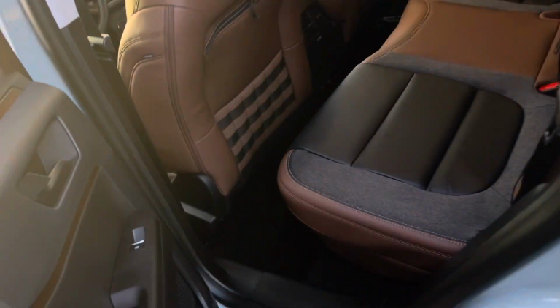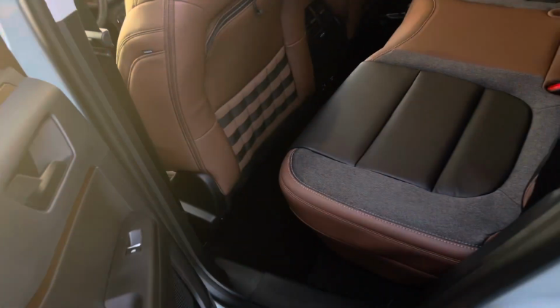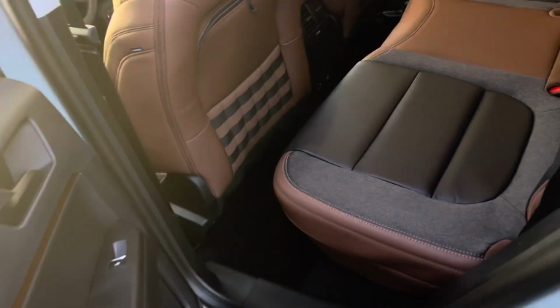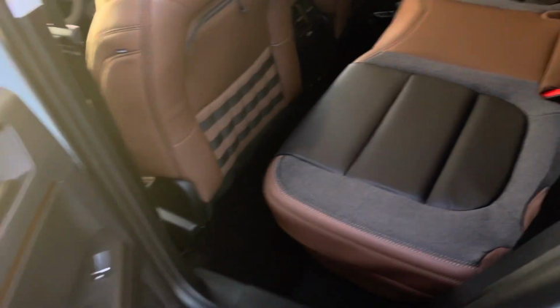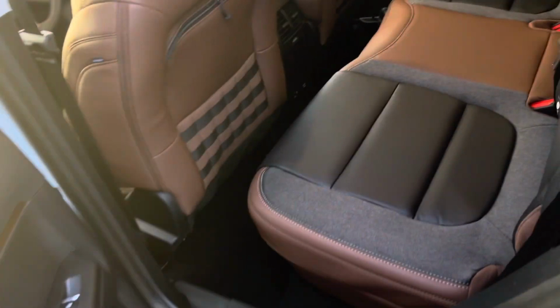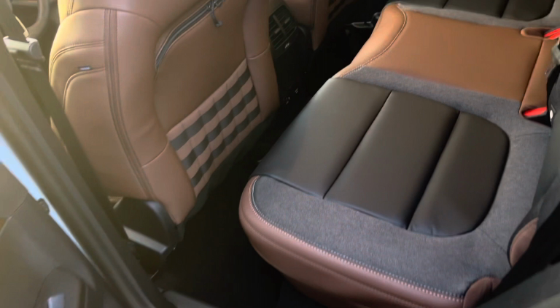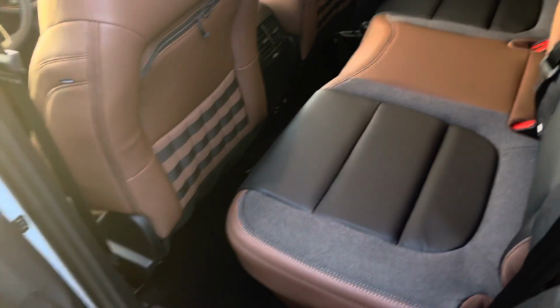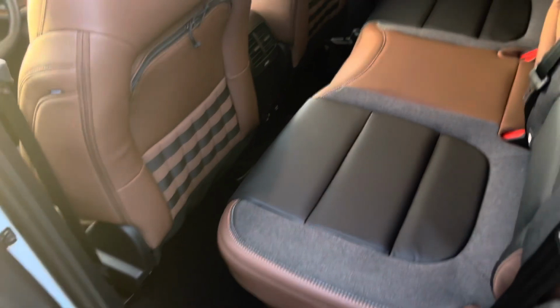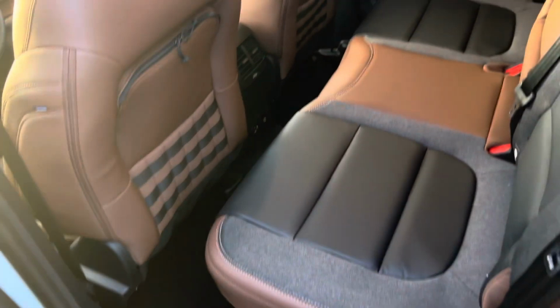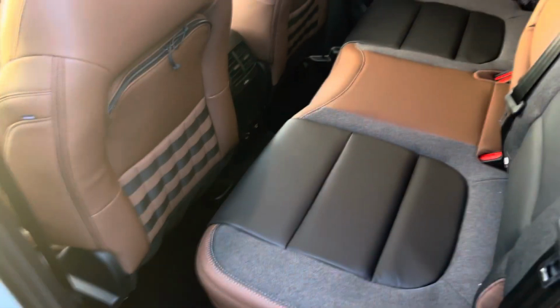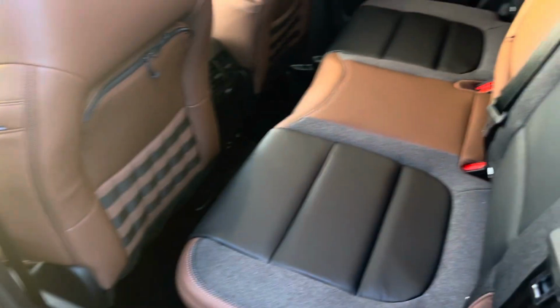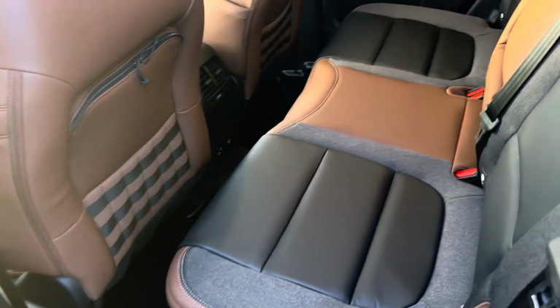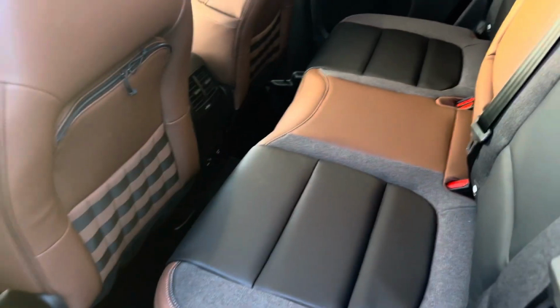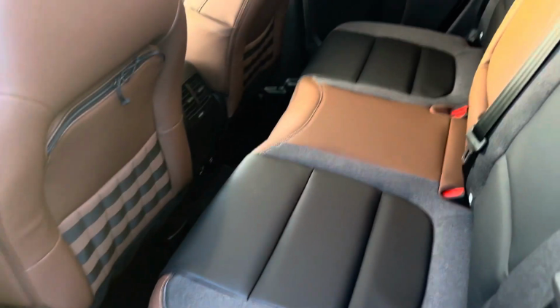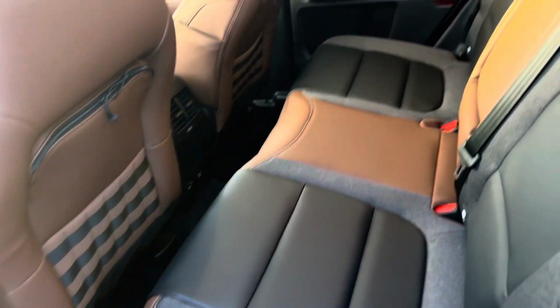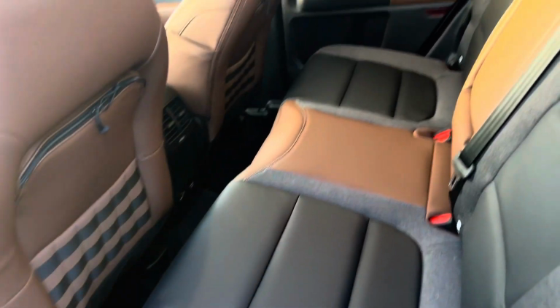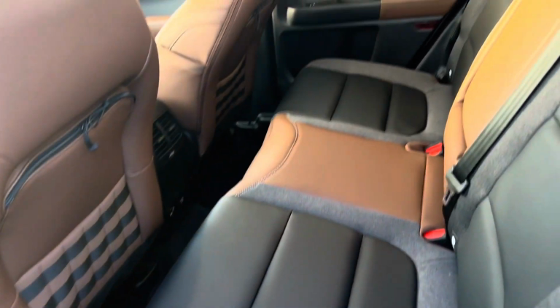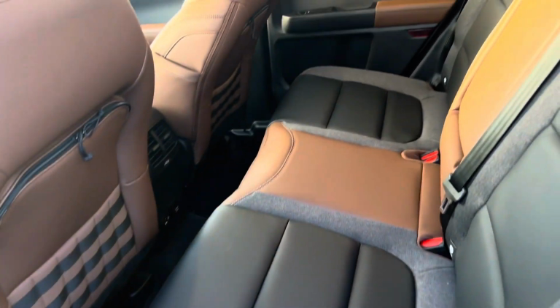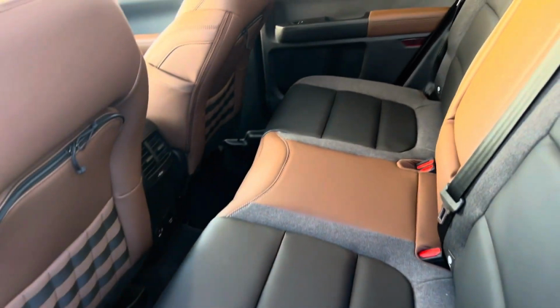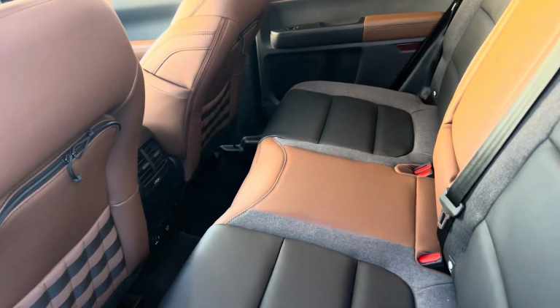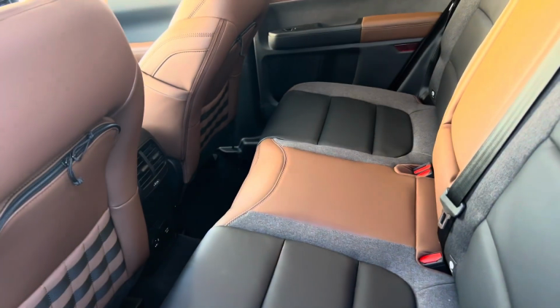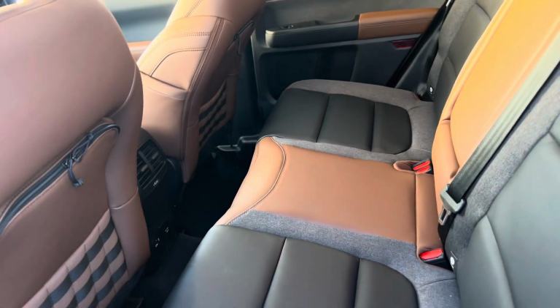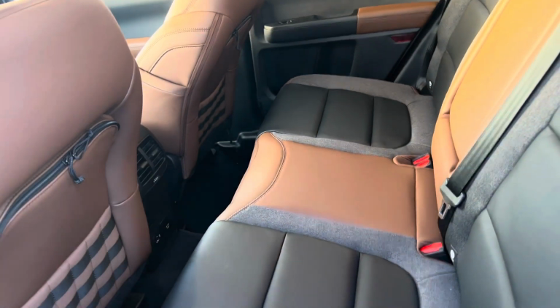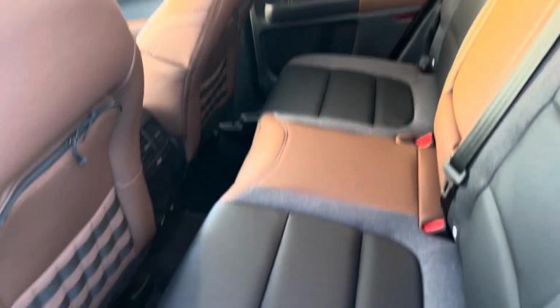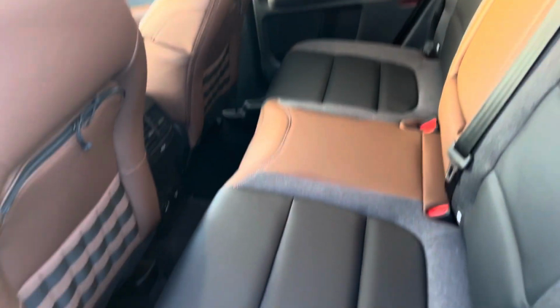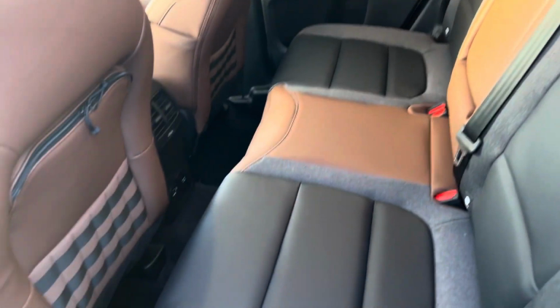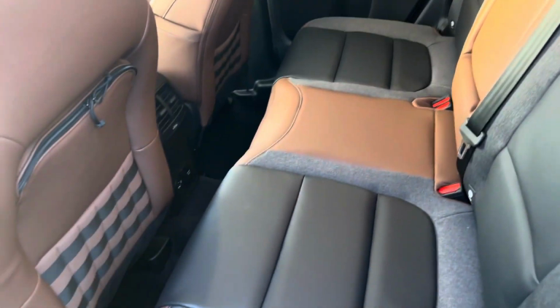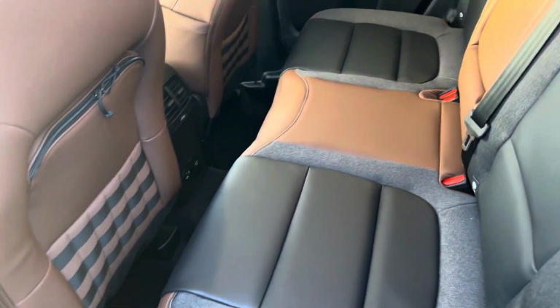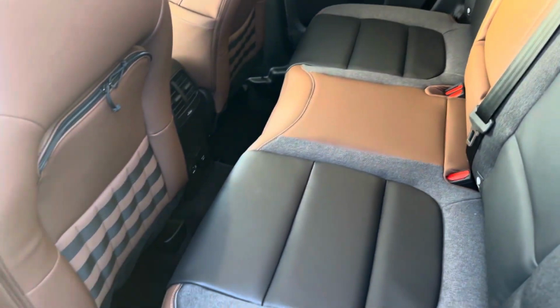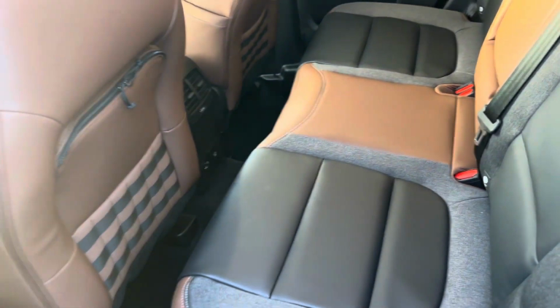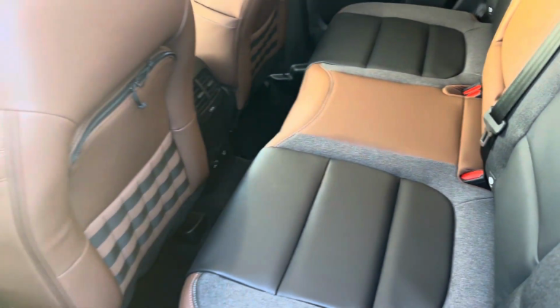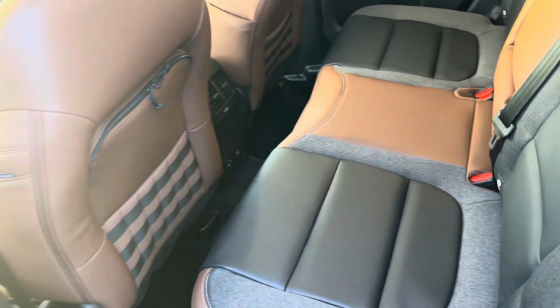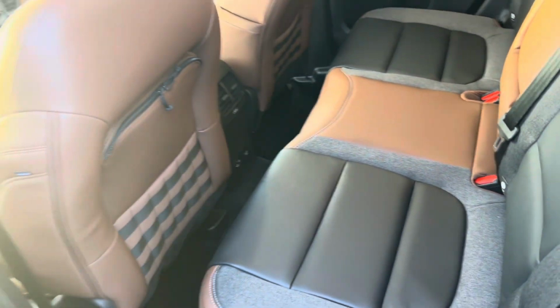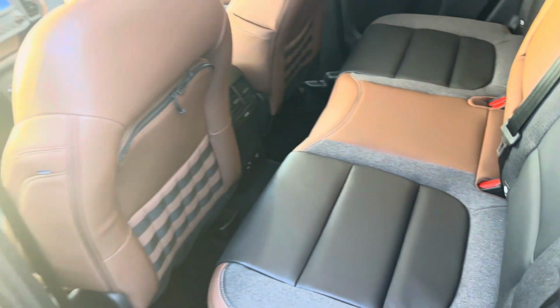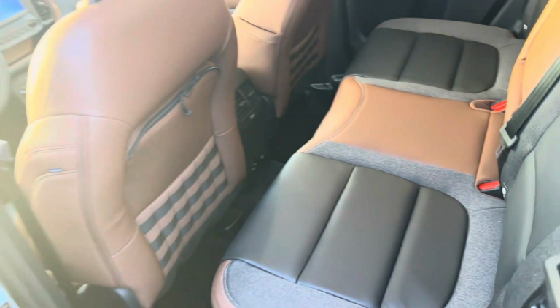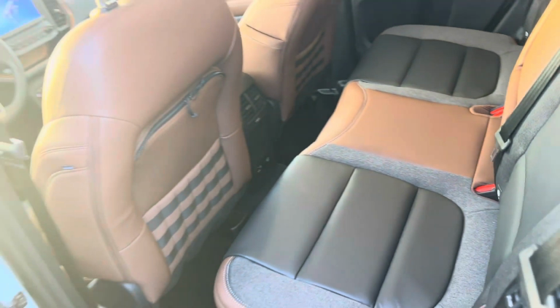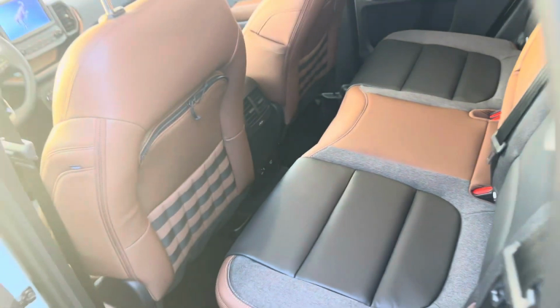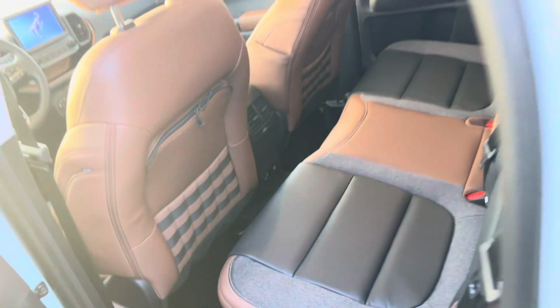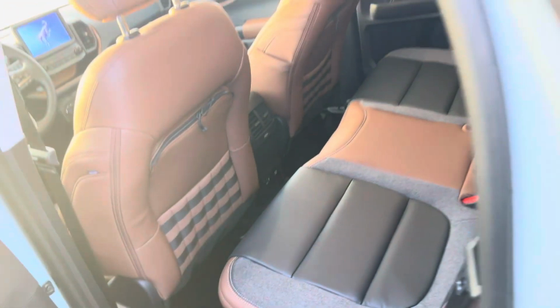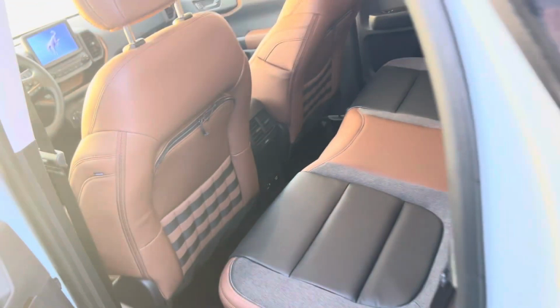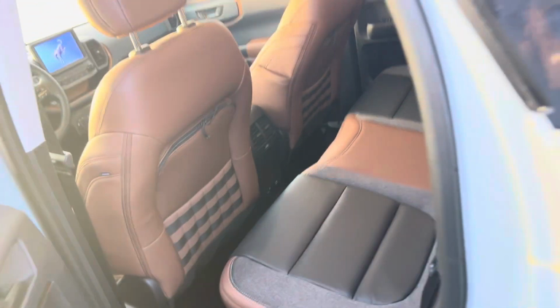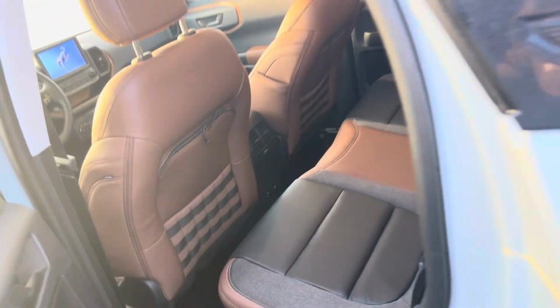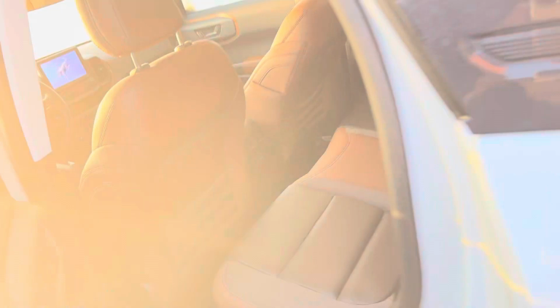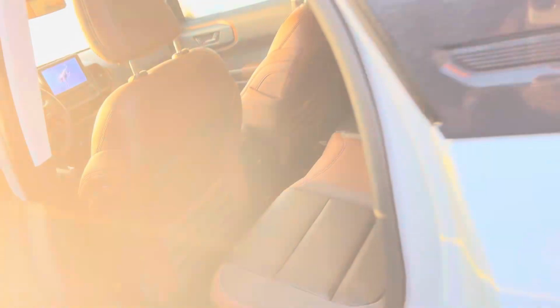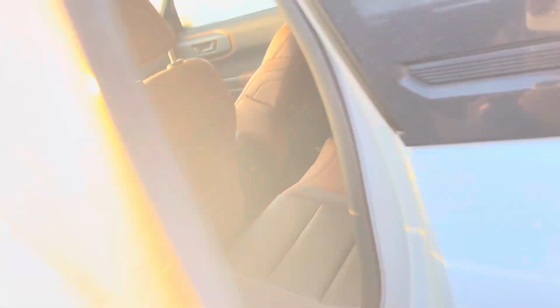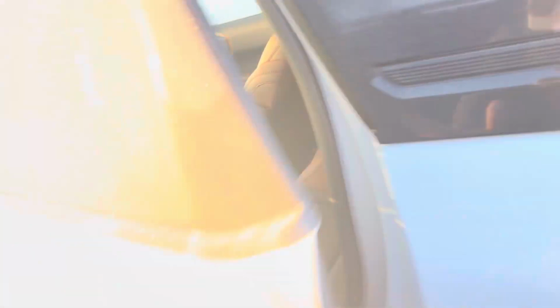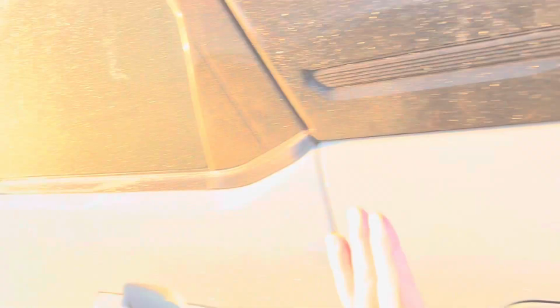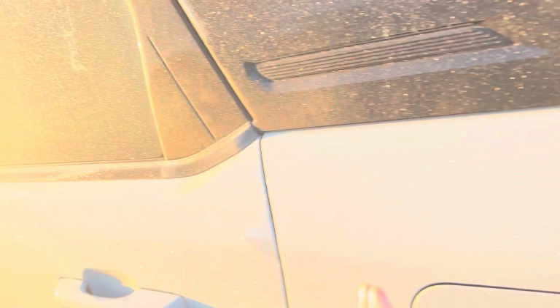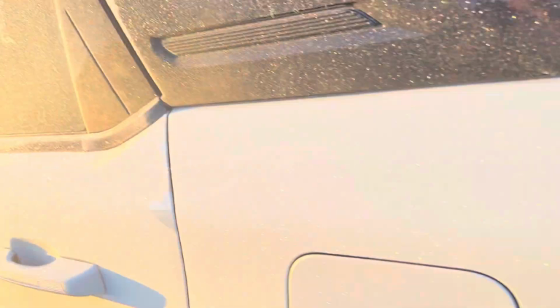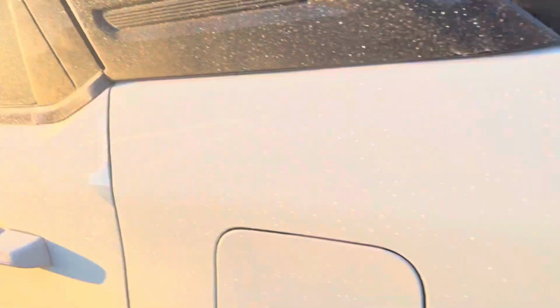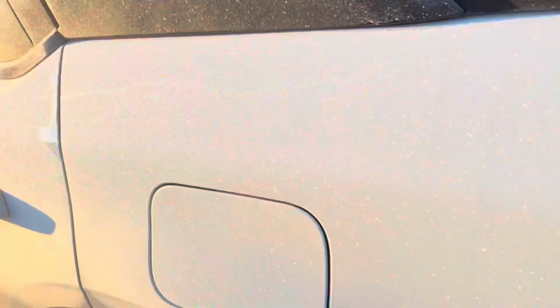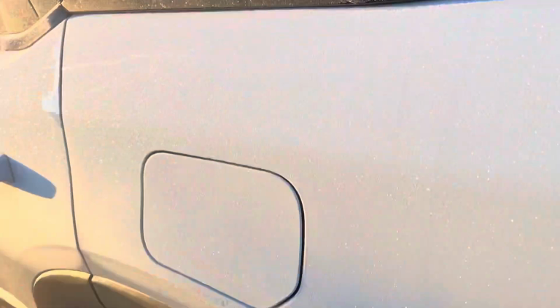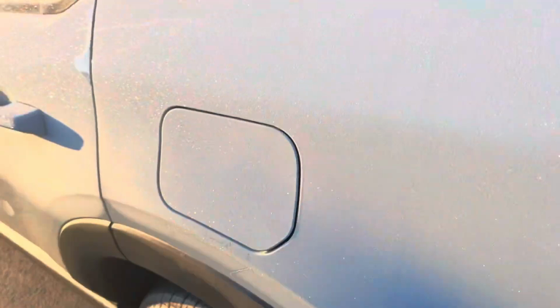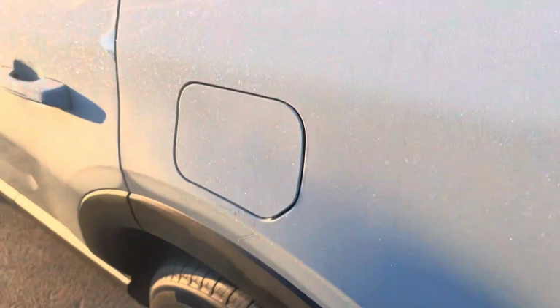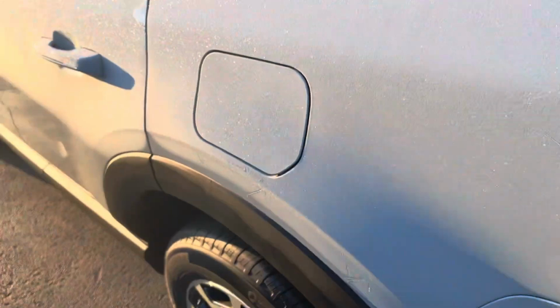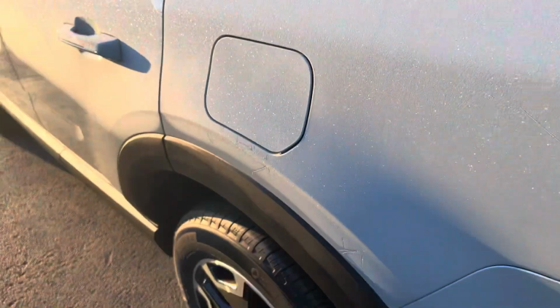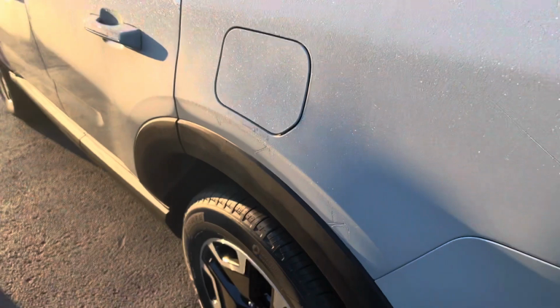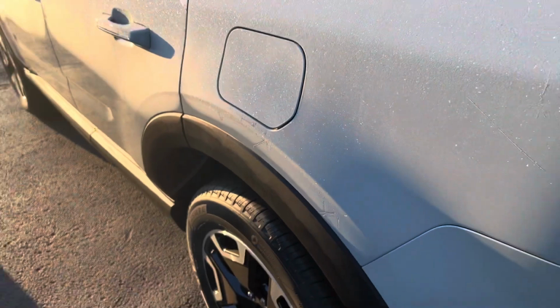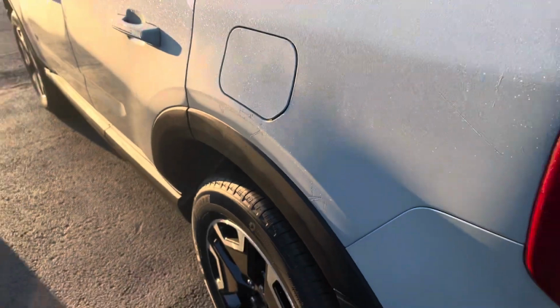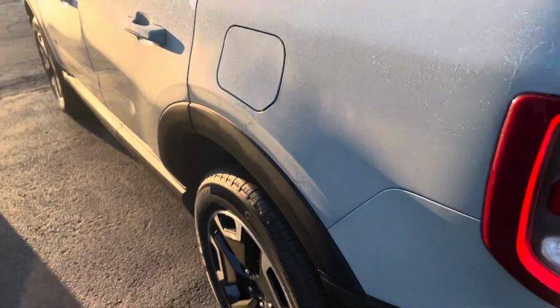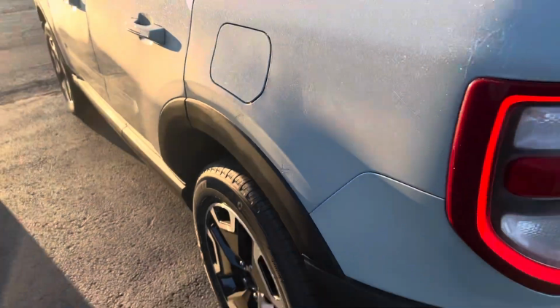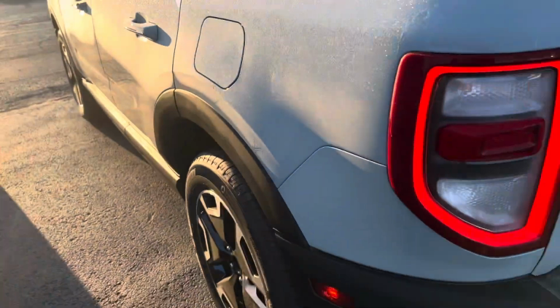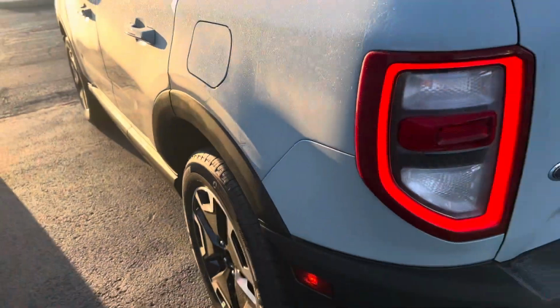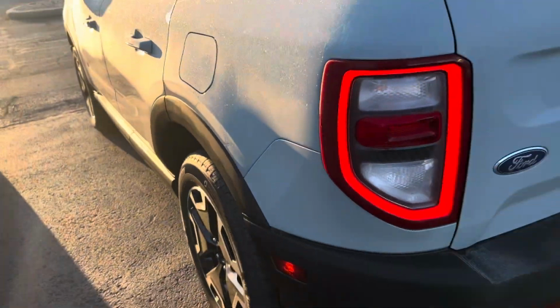Here's your second row. Very comfortable for two. Can squeeze in three if you need to, of course.